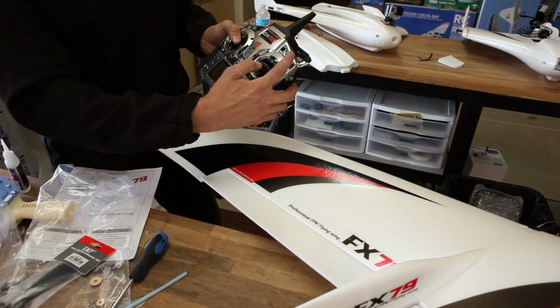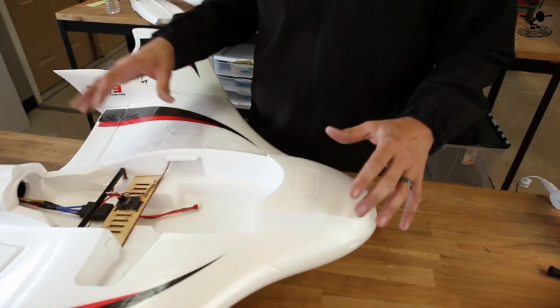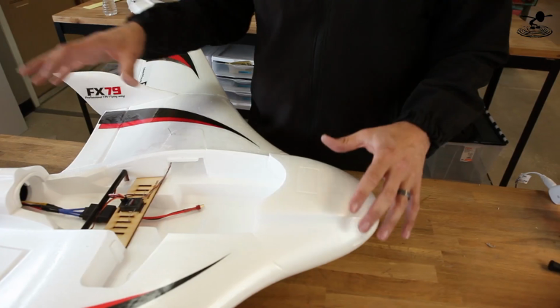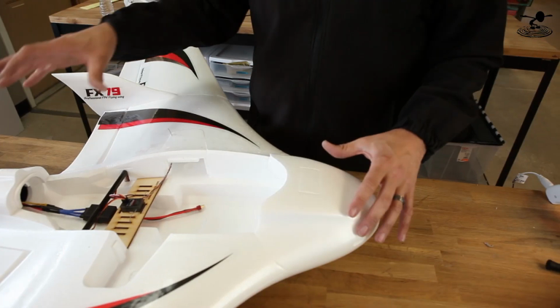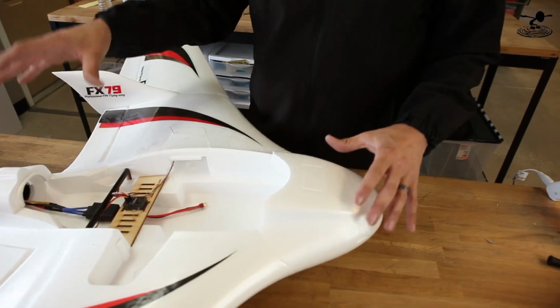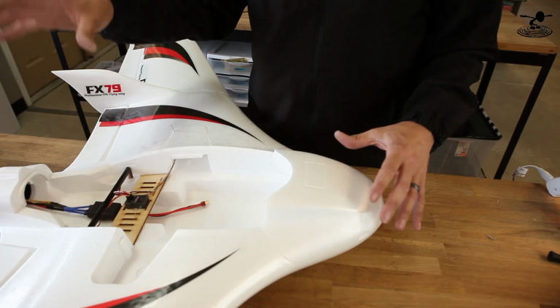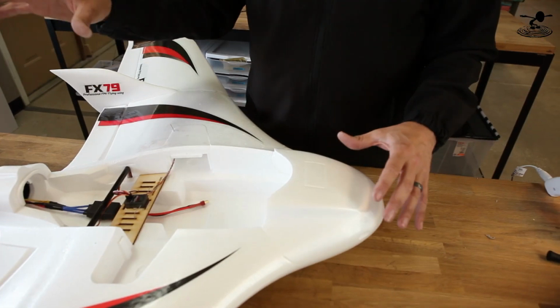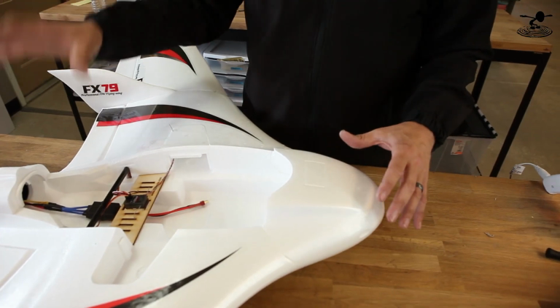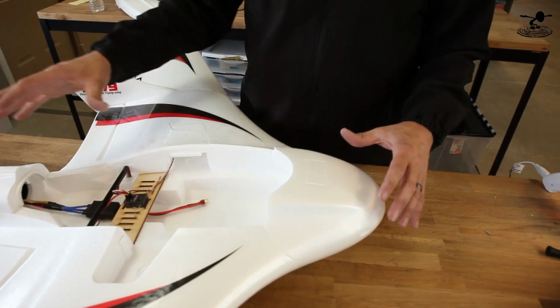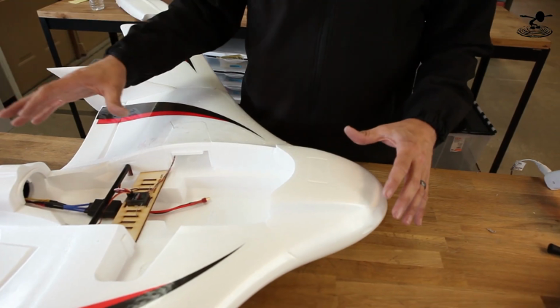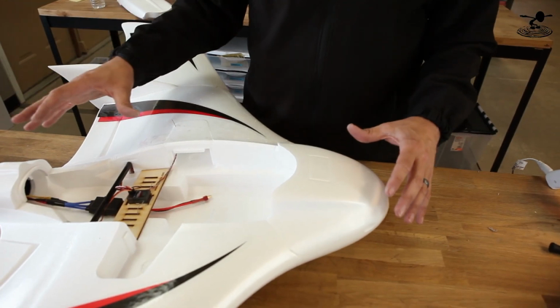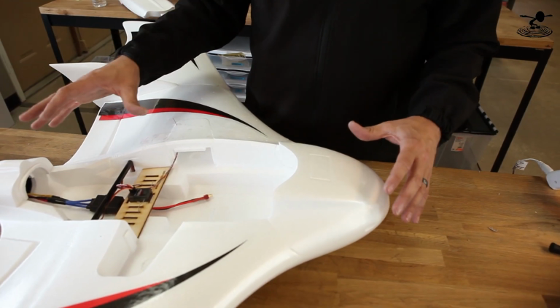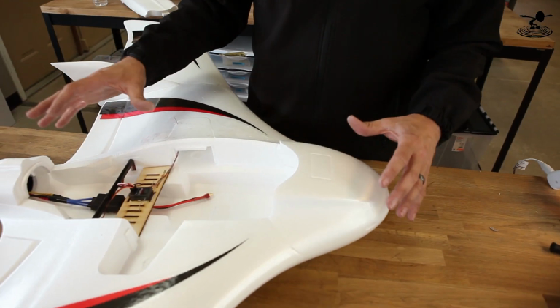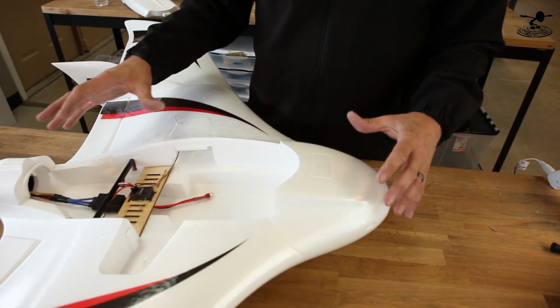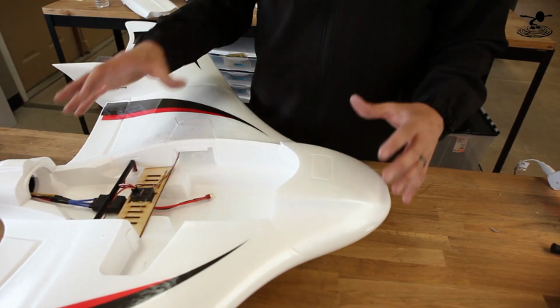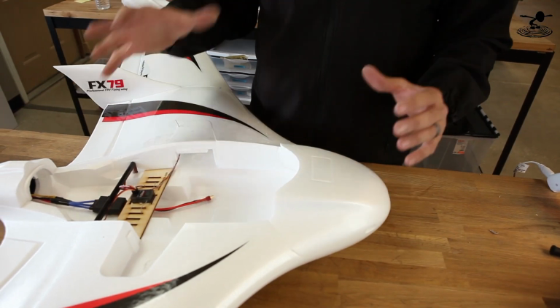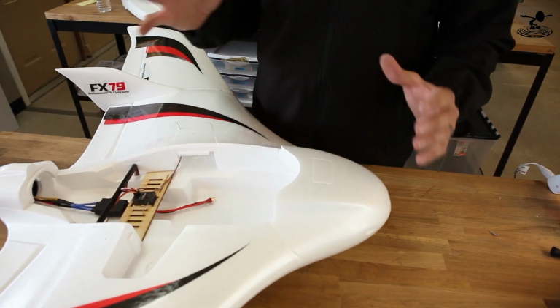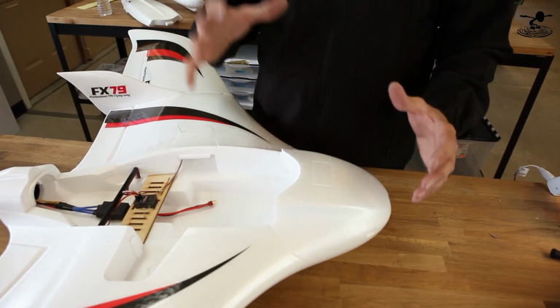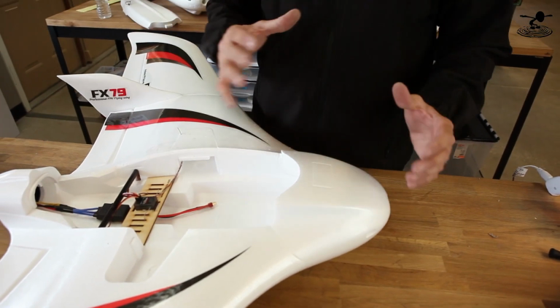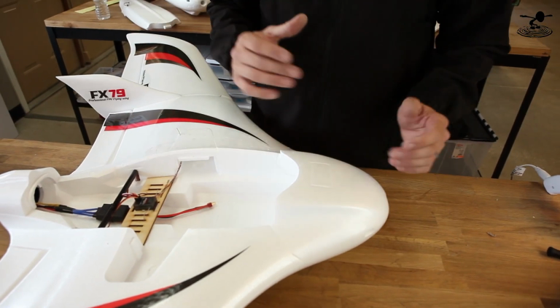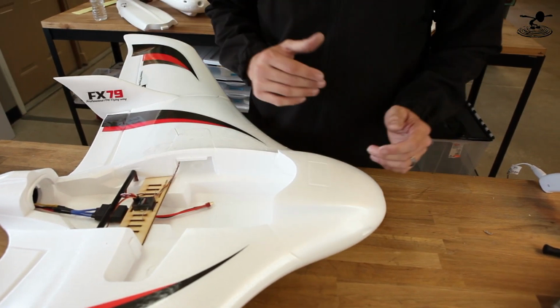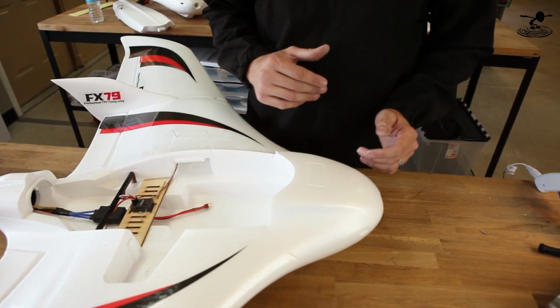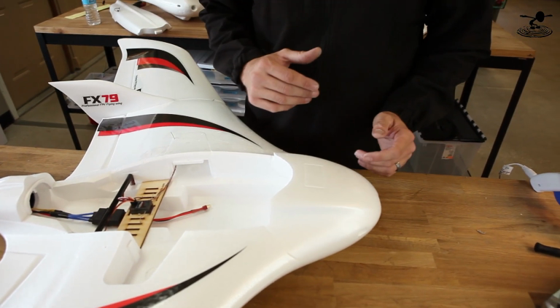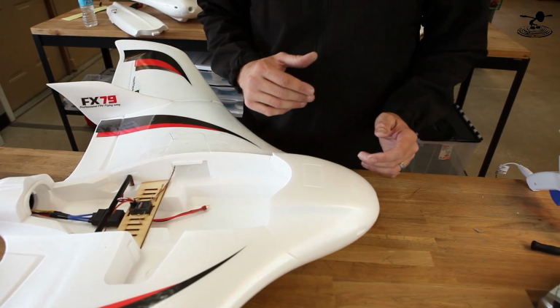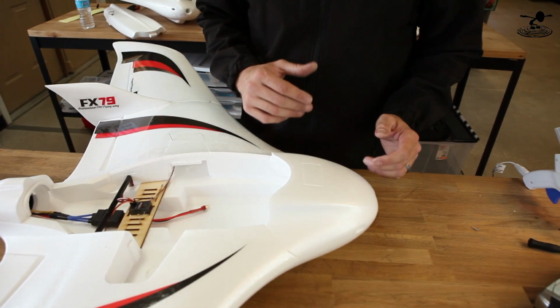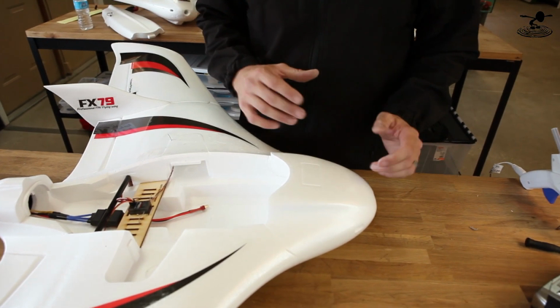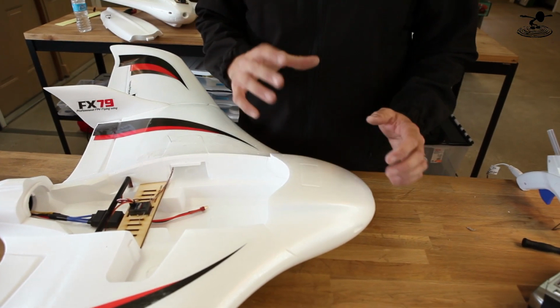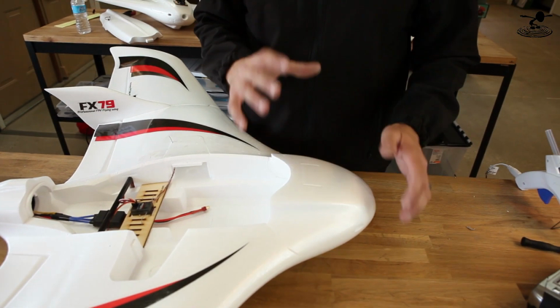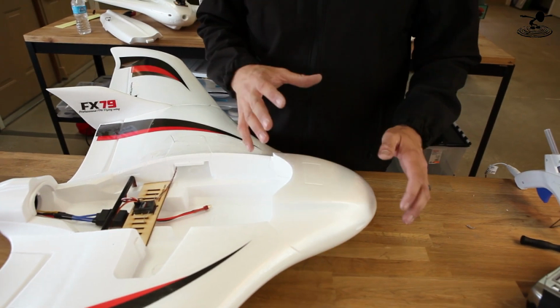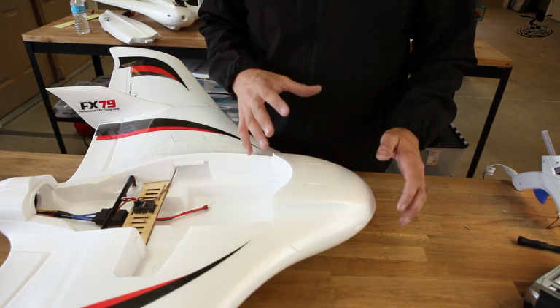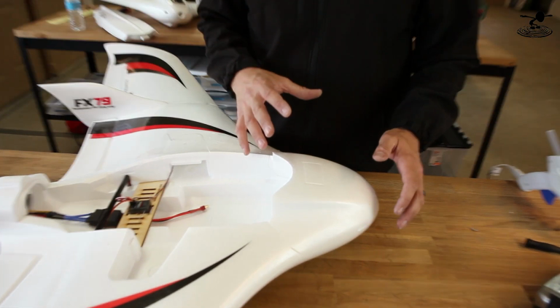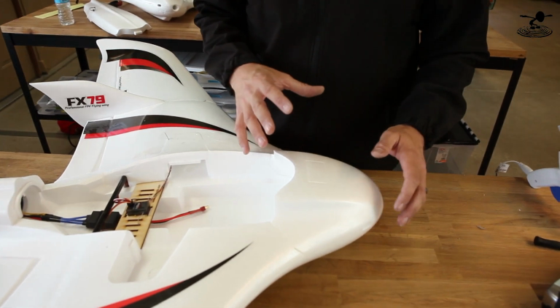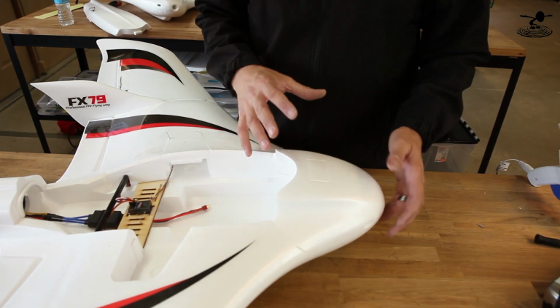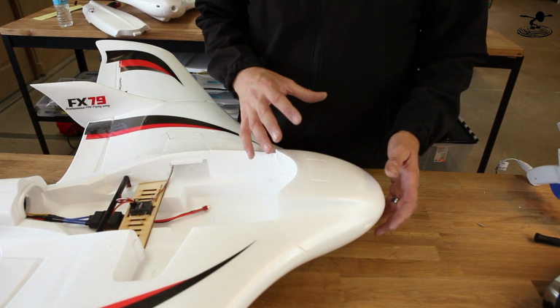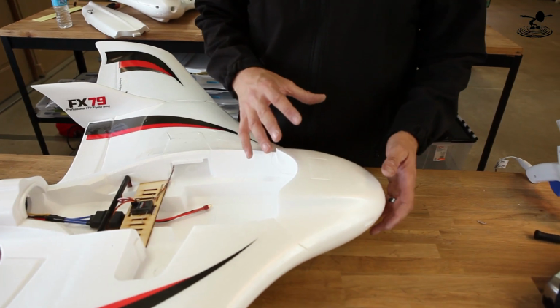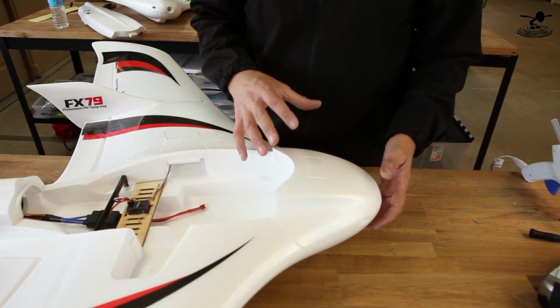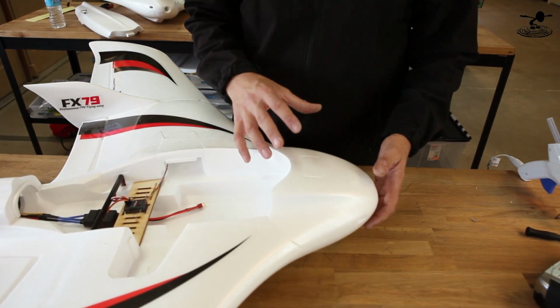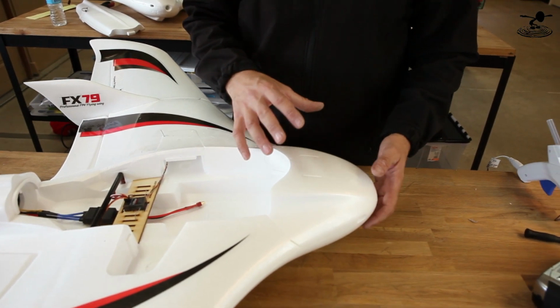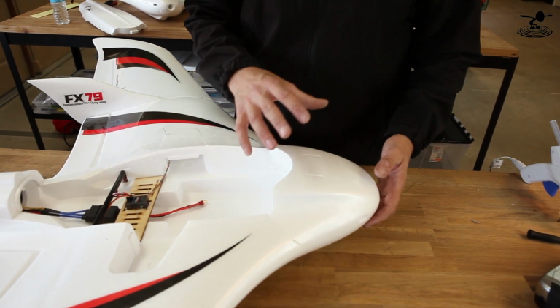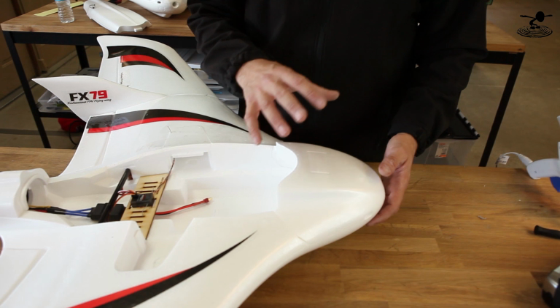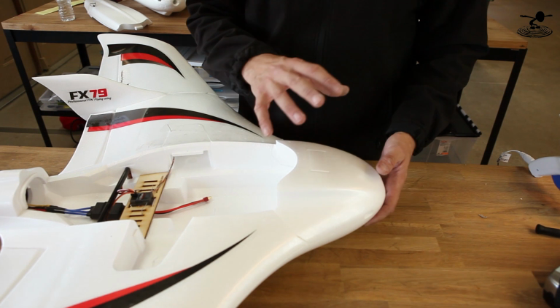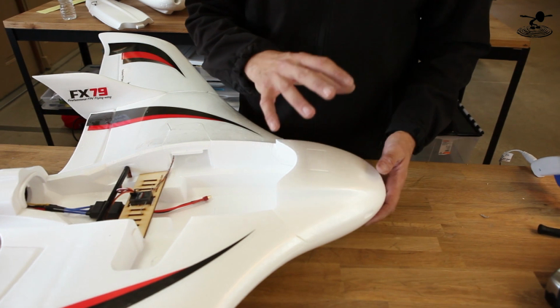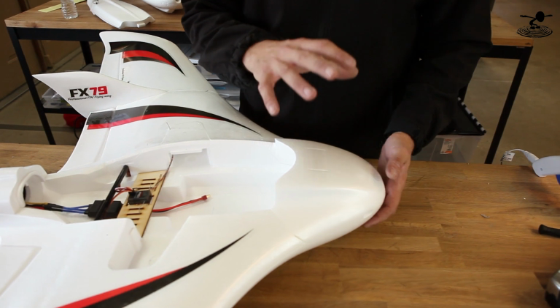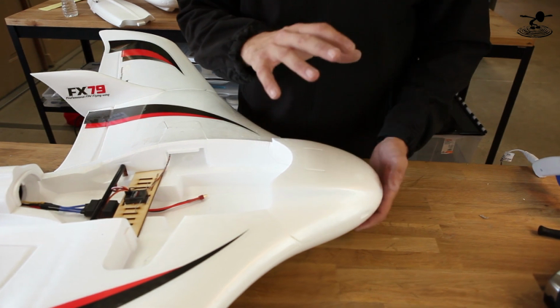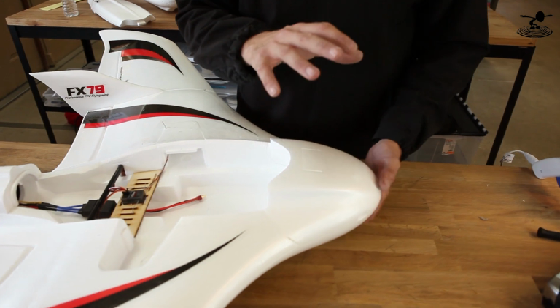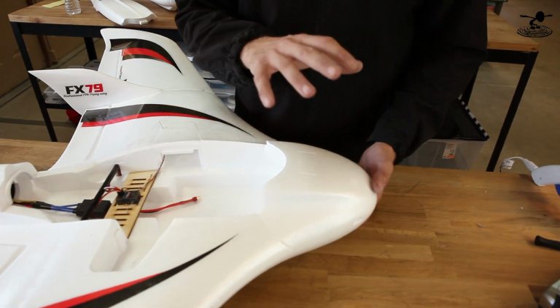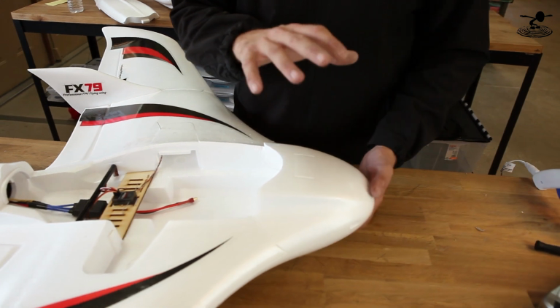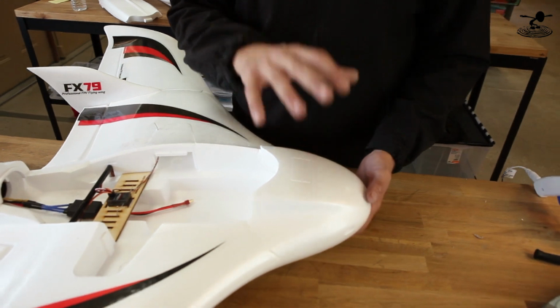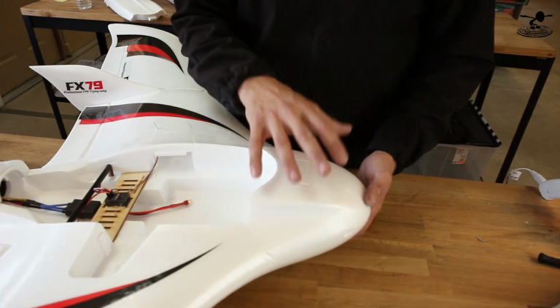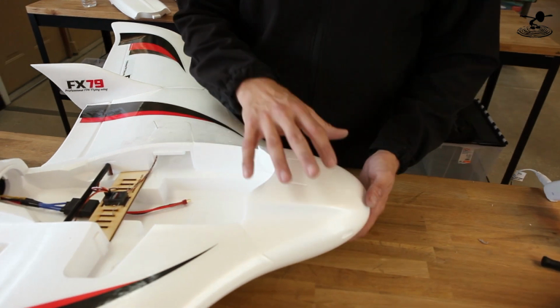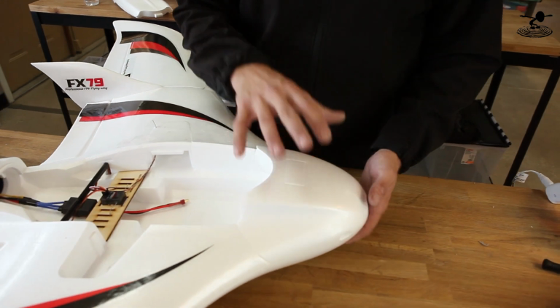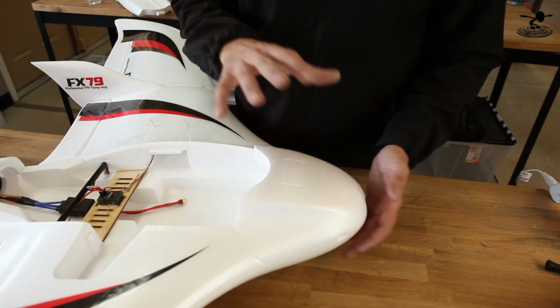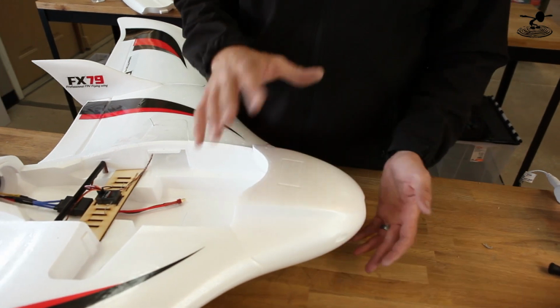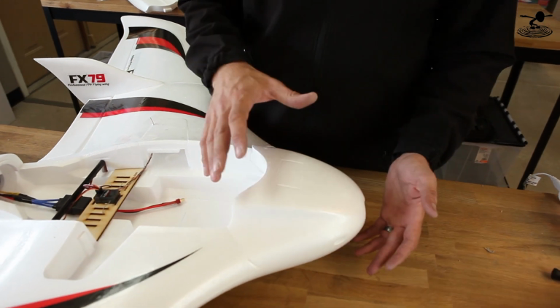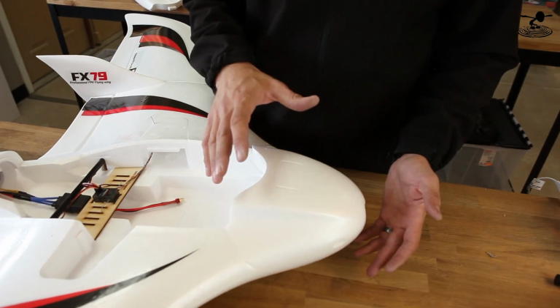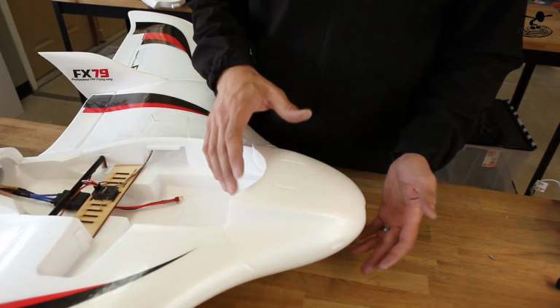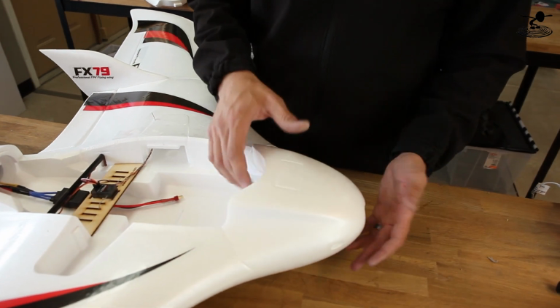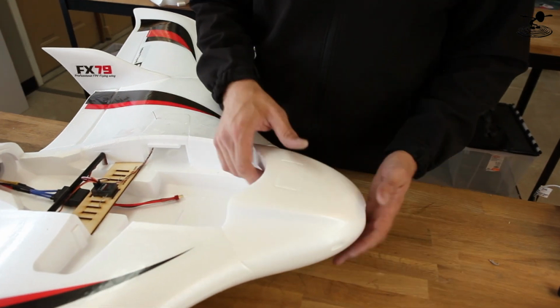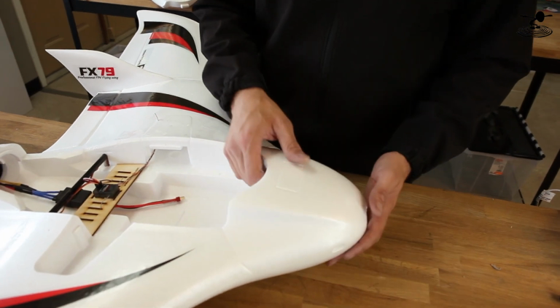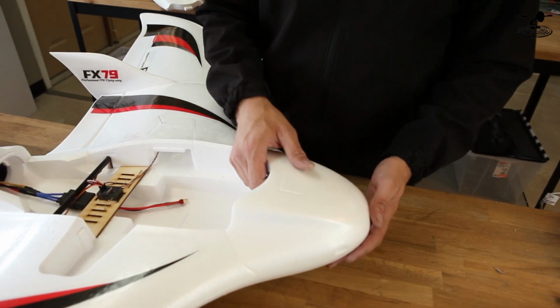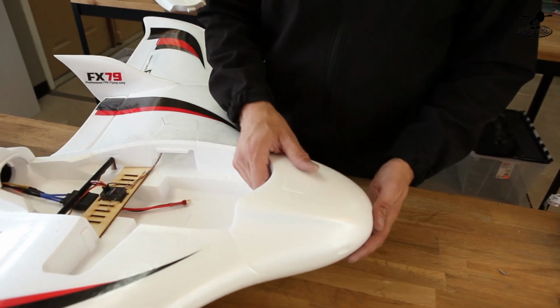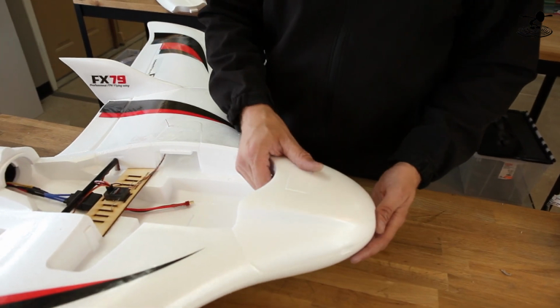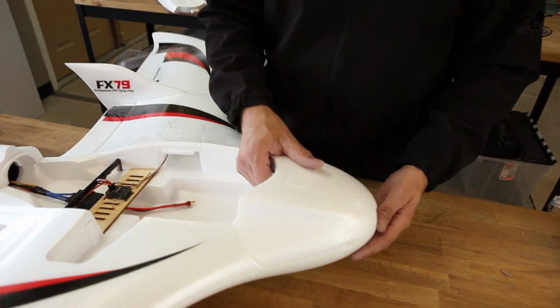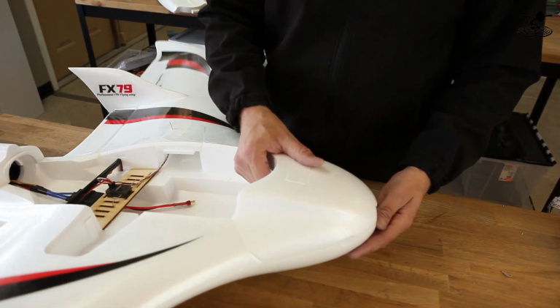Now that we have the motor spinning the right way, we're getting close to the balance point. Before we balance, if you're carrying something heavy like a GoPro or a board camera, keep that in mind for the CG.